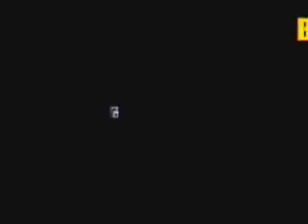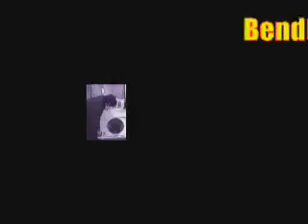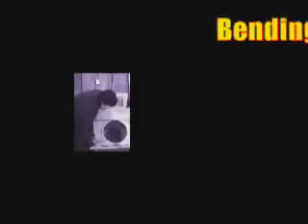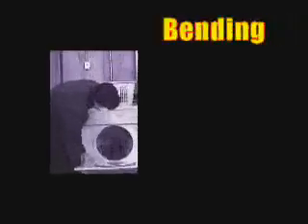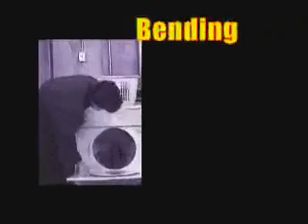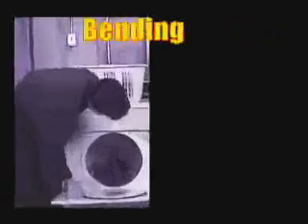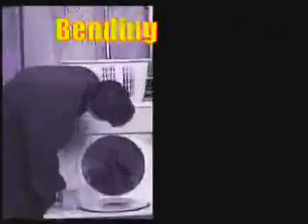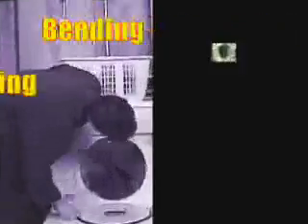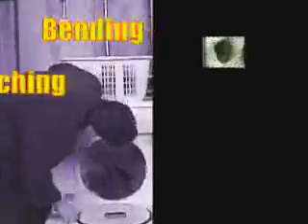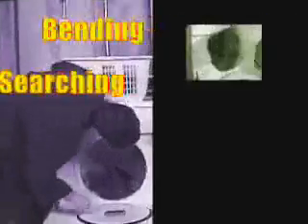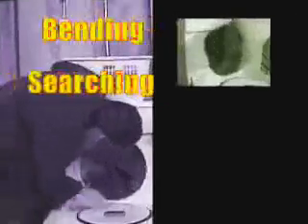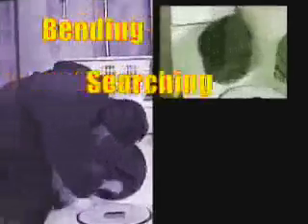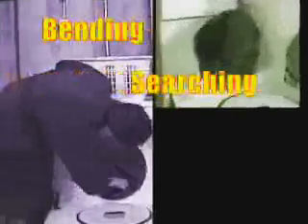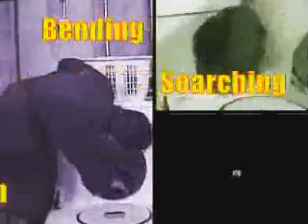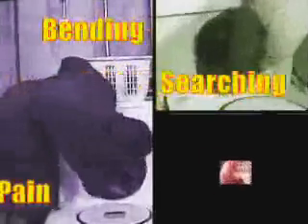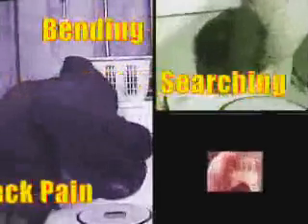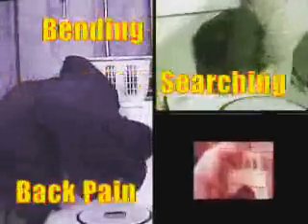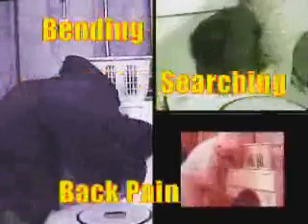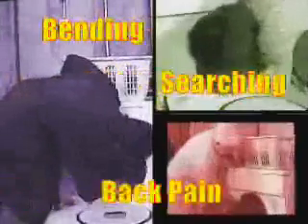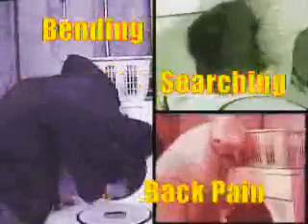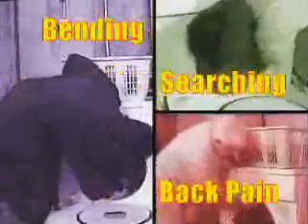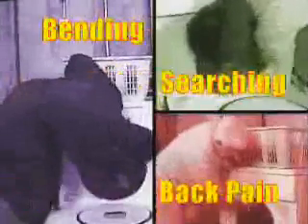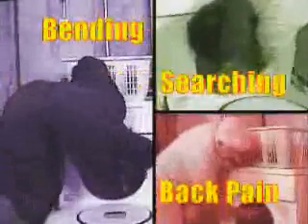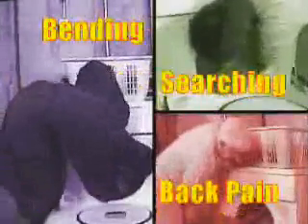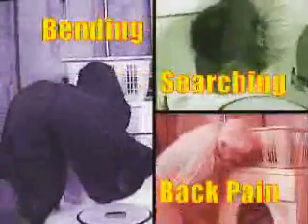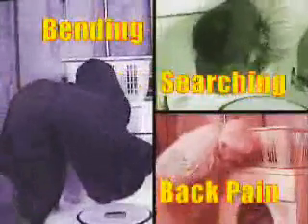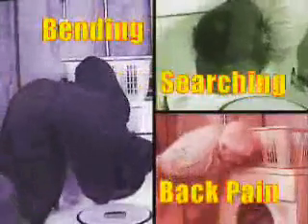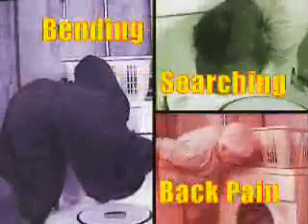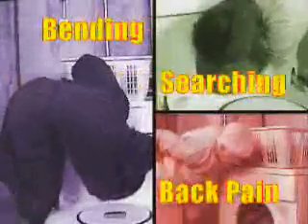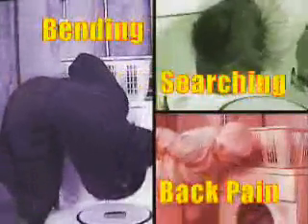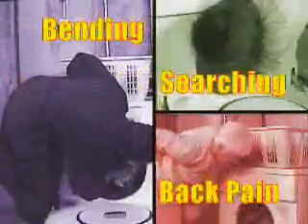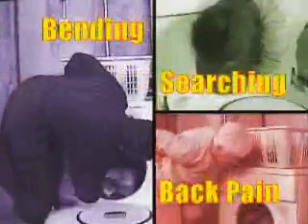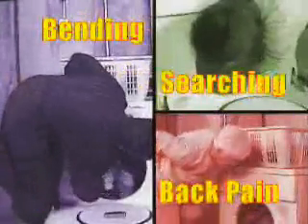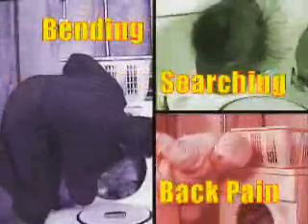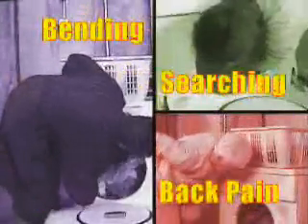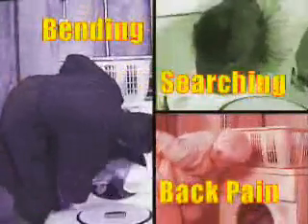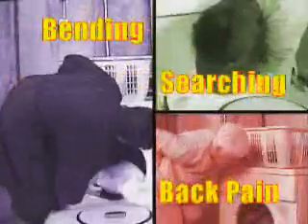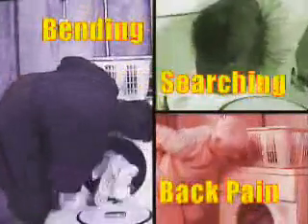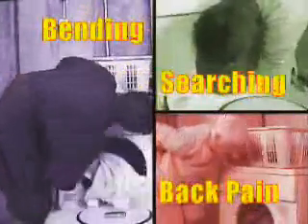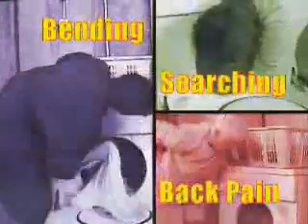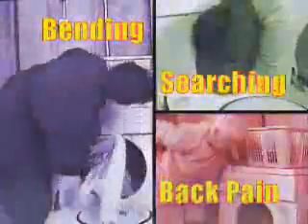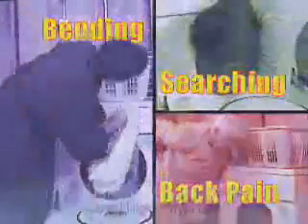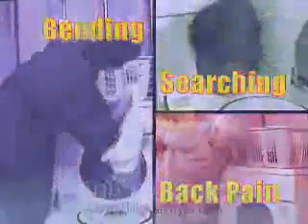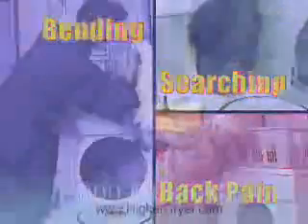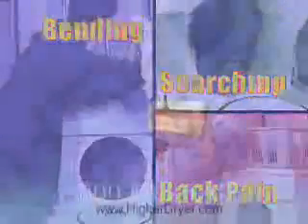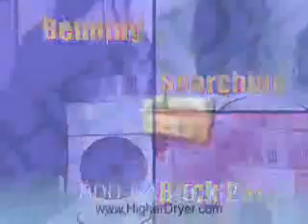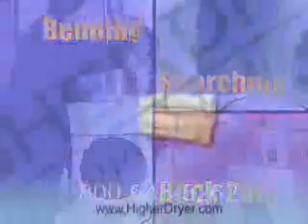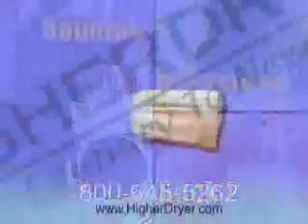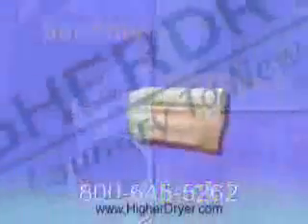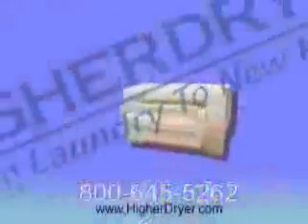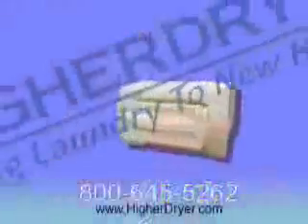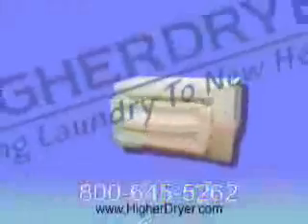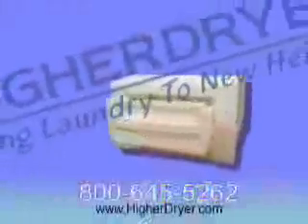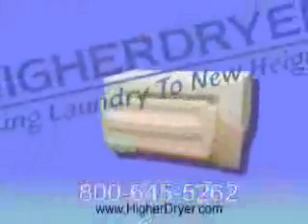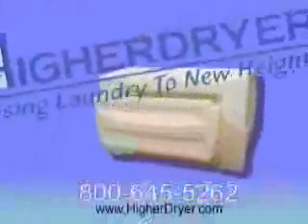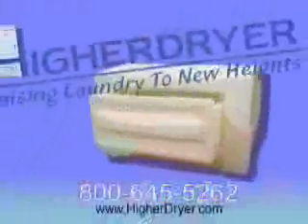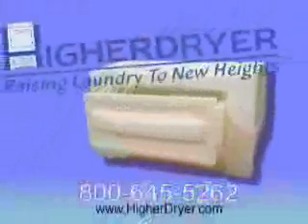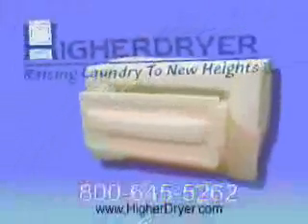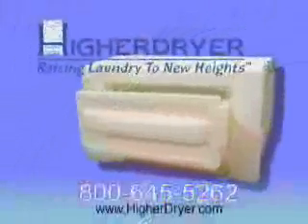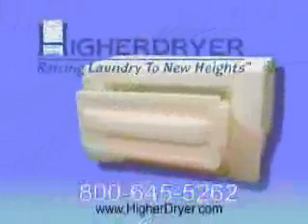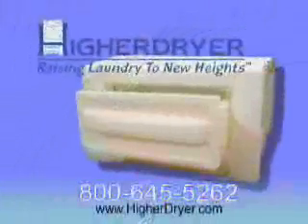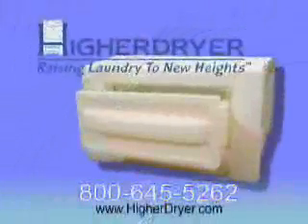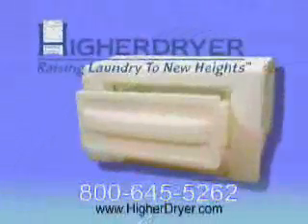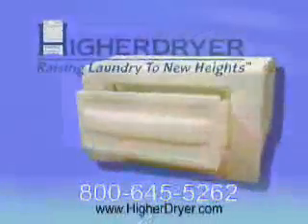The bending, the searching, the back pain. Make your life and laundry easy with a new Hire Dryer.